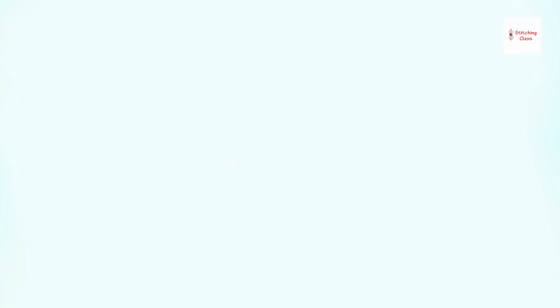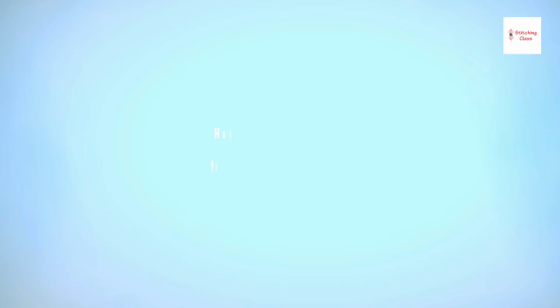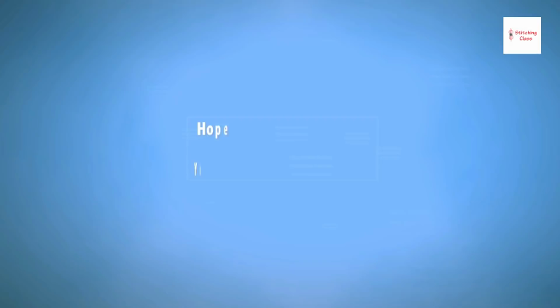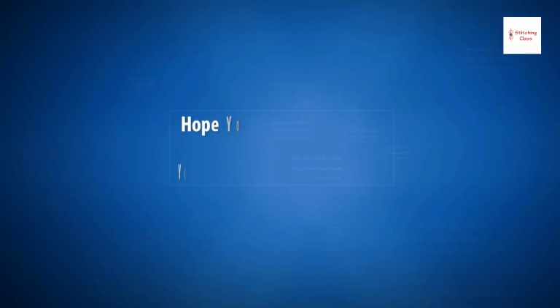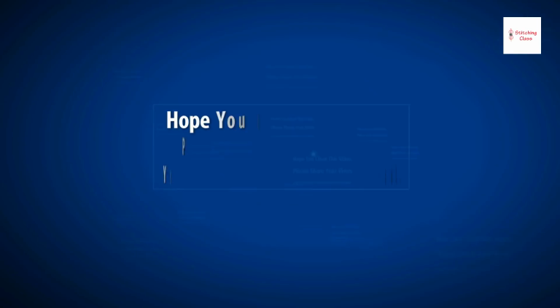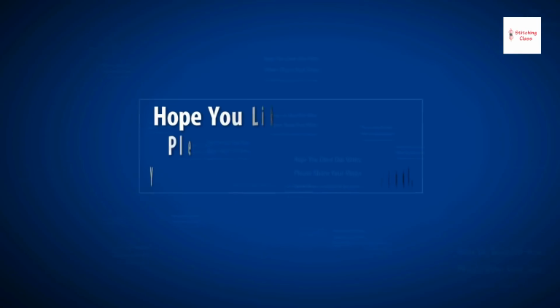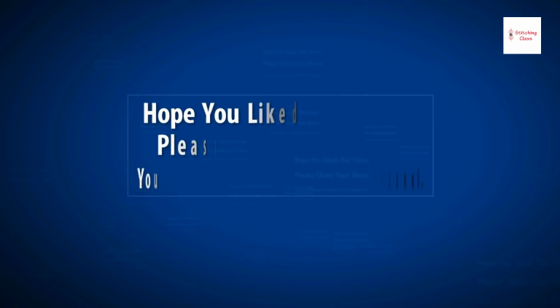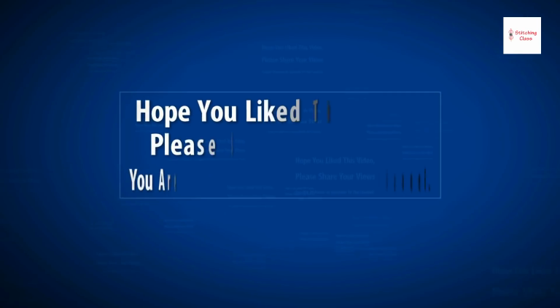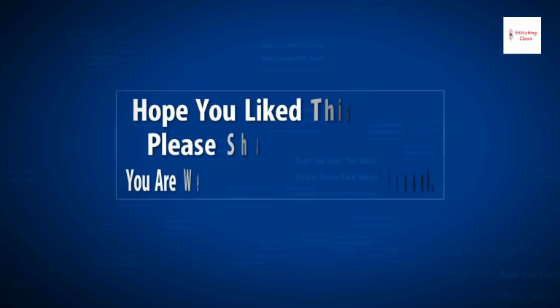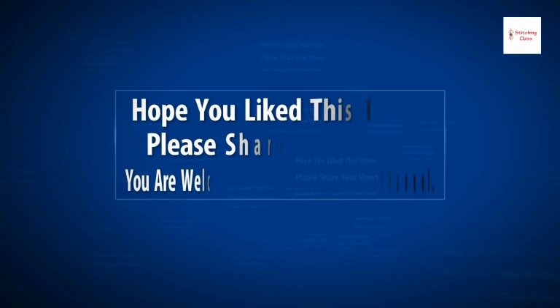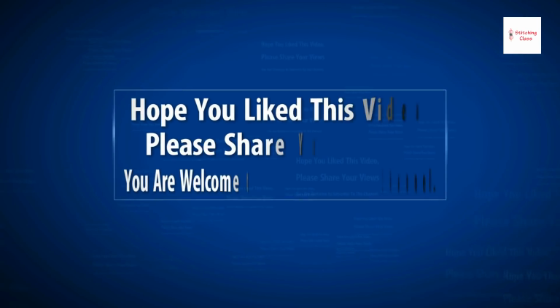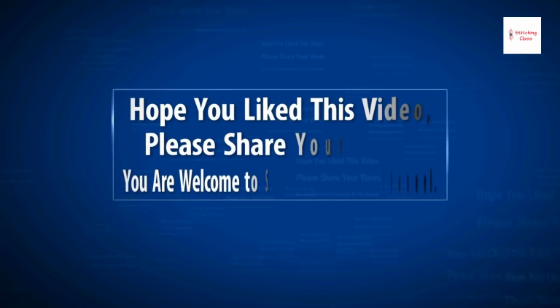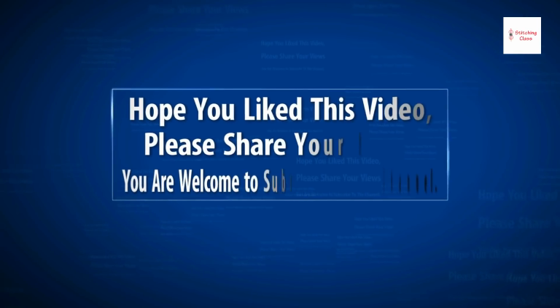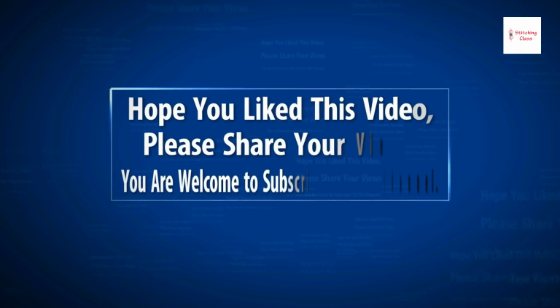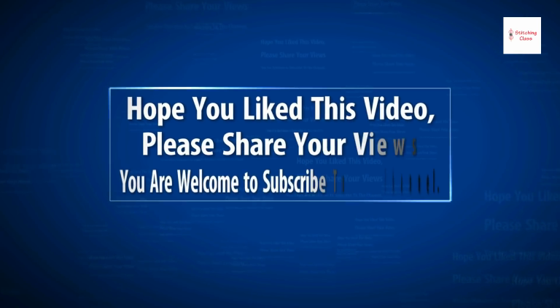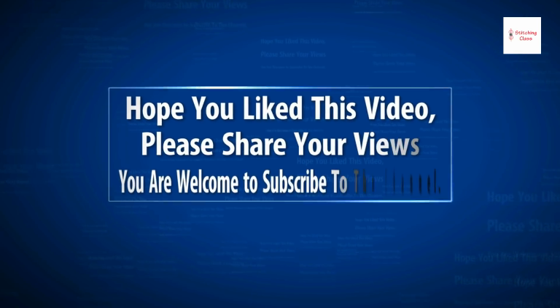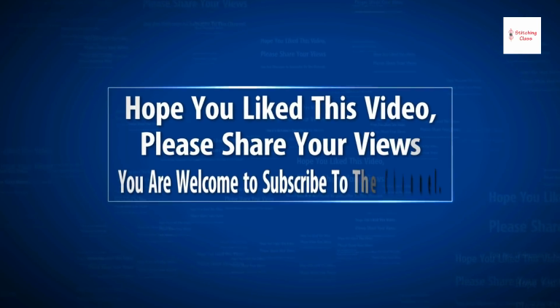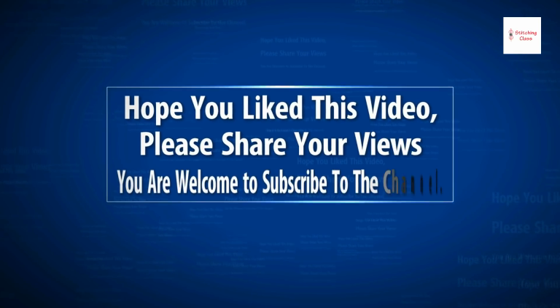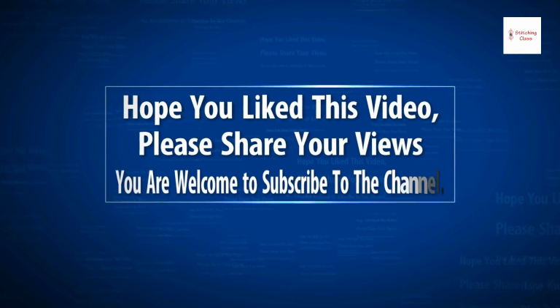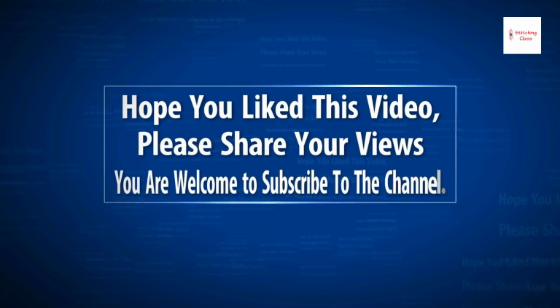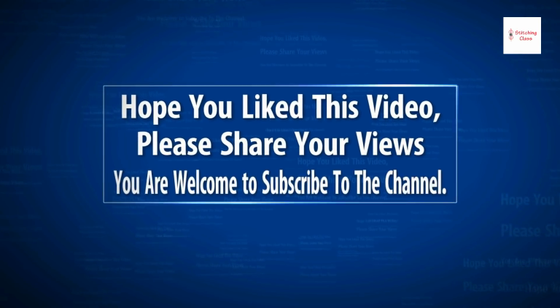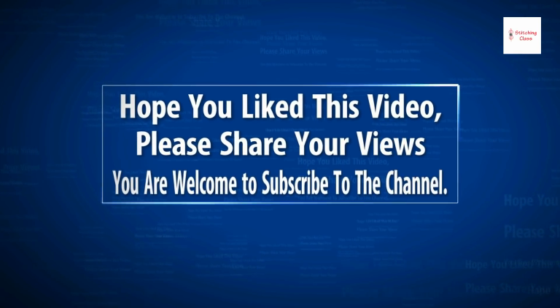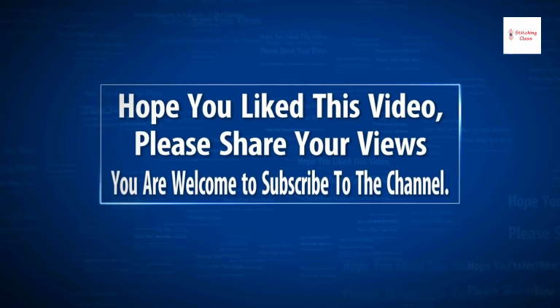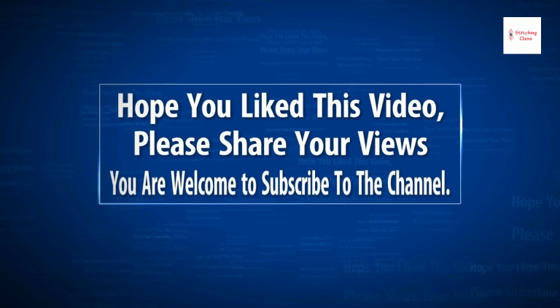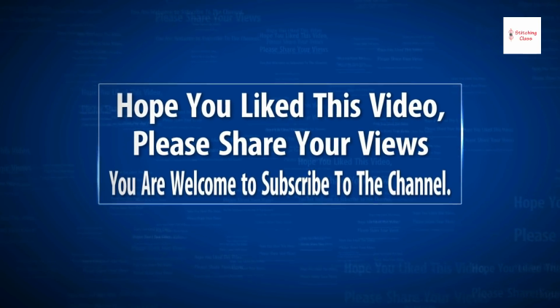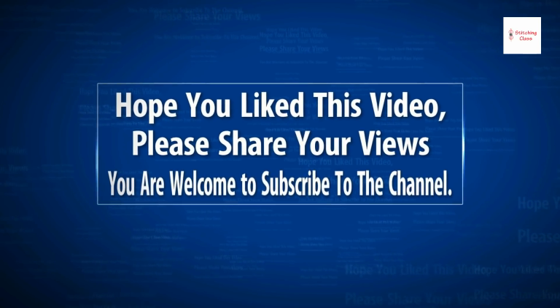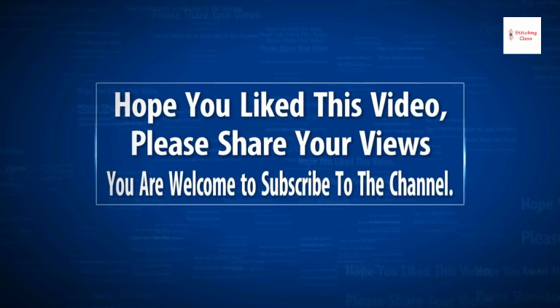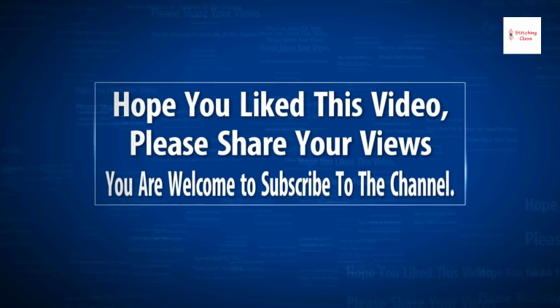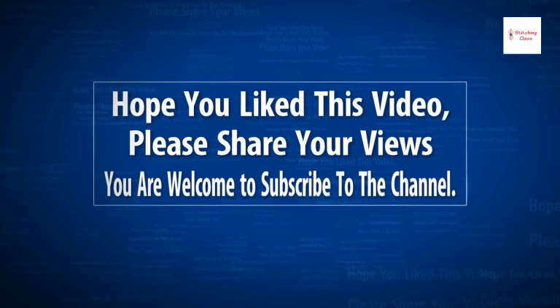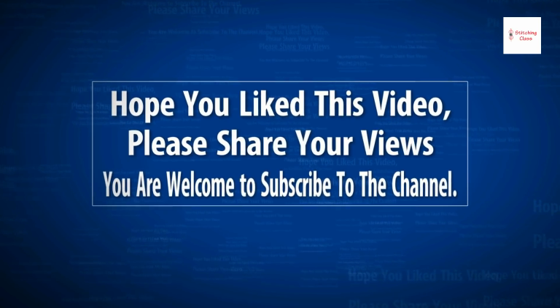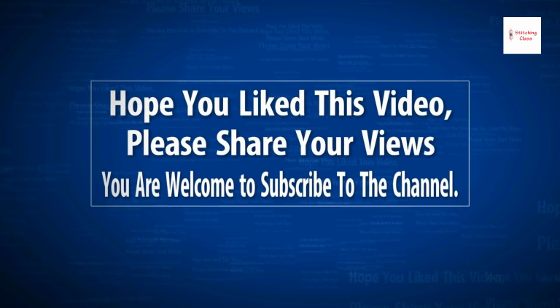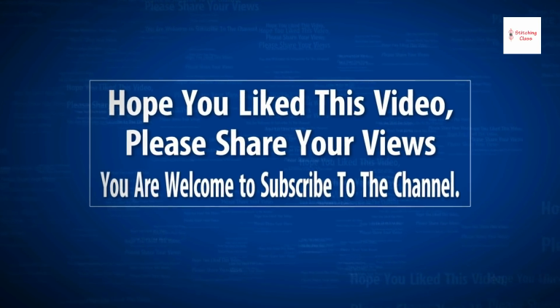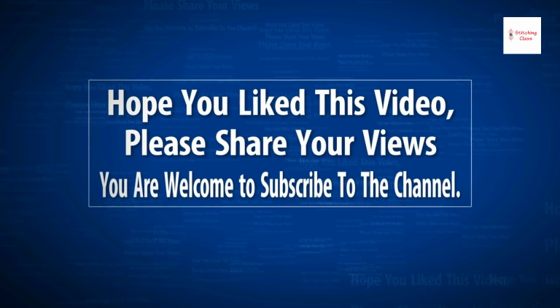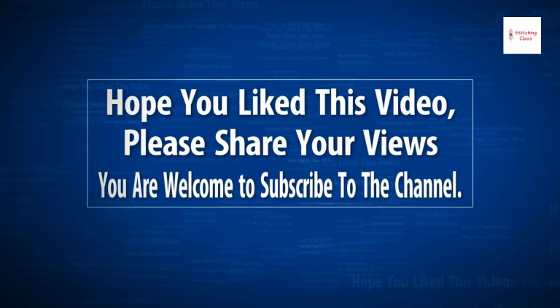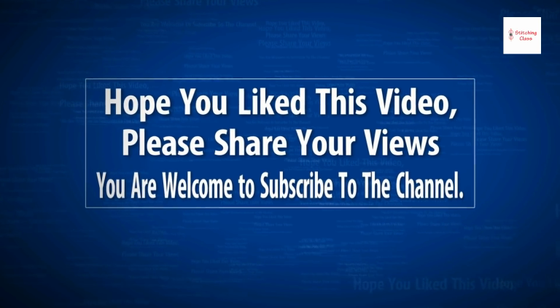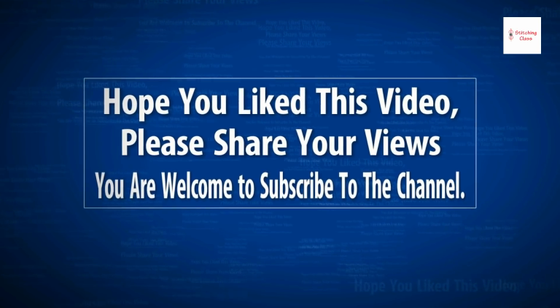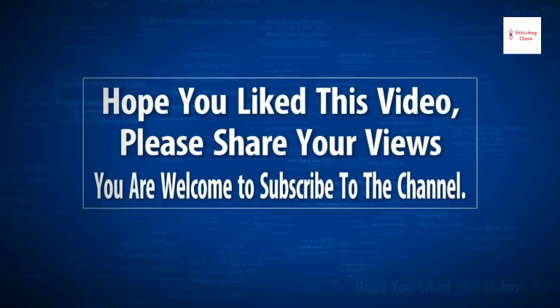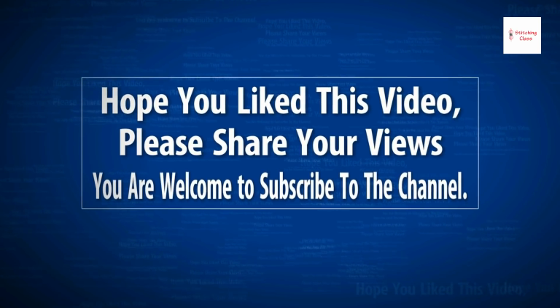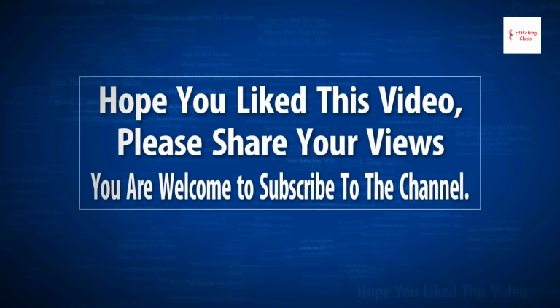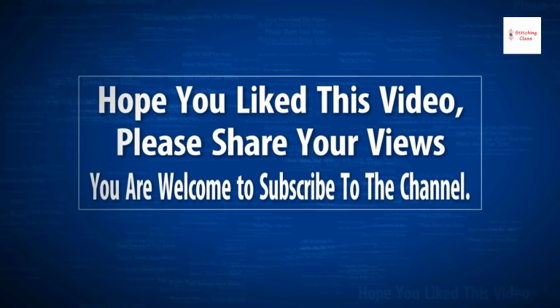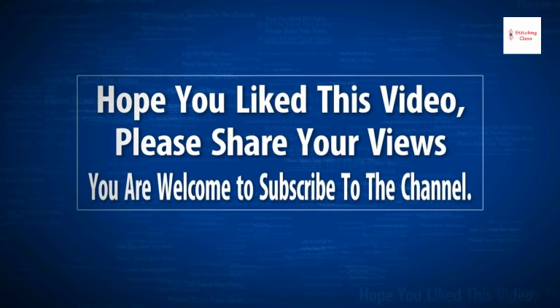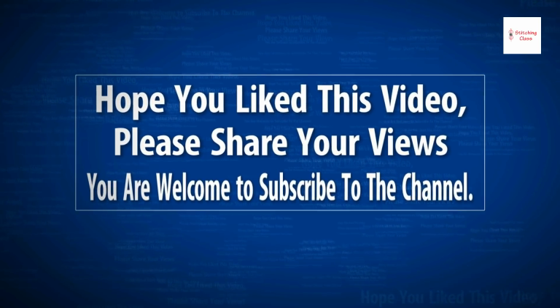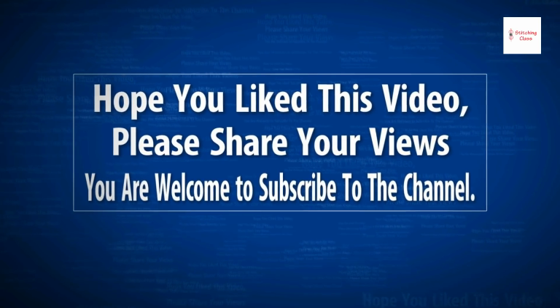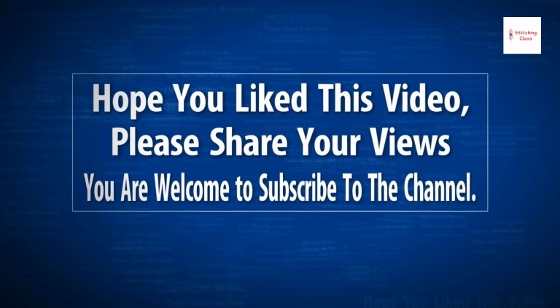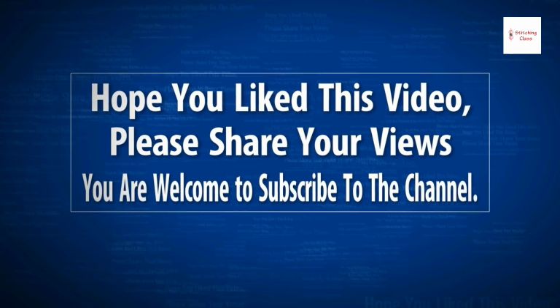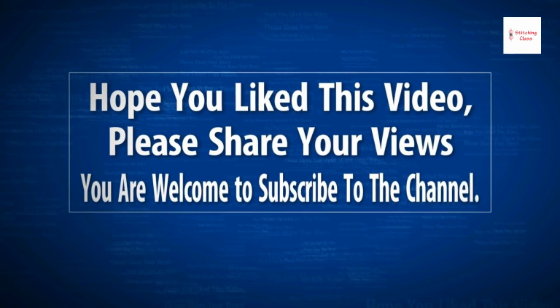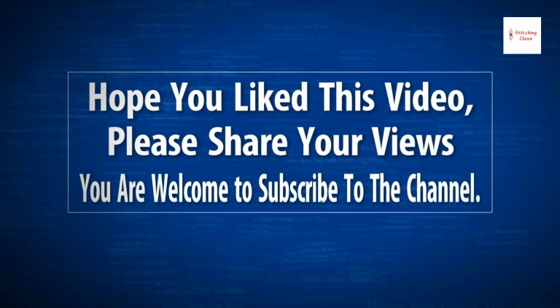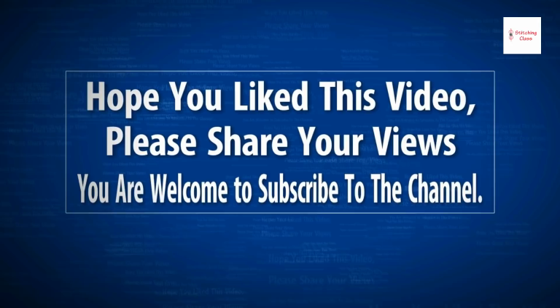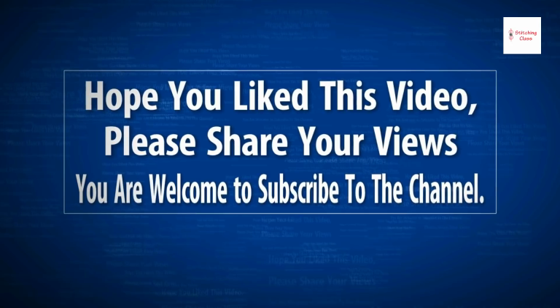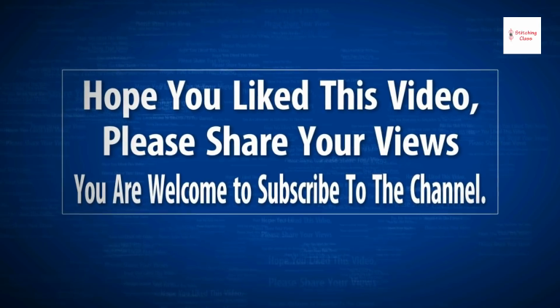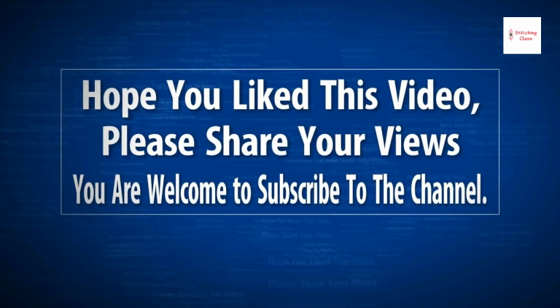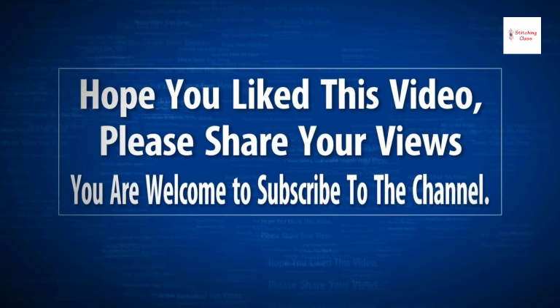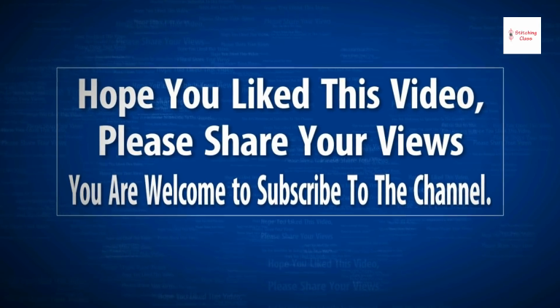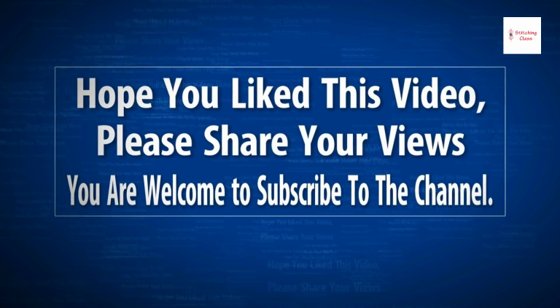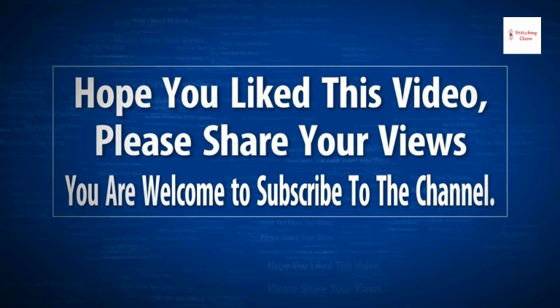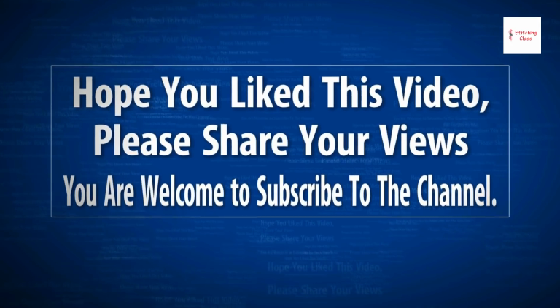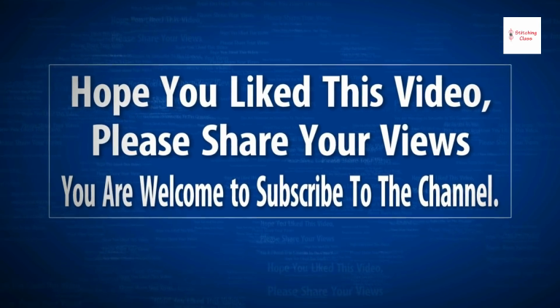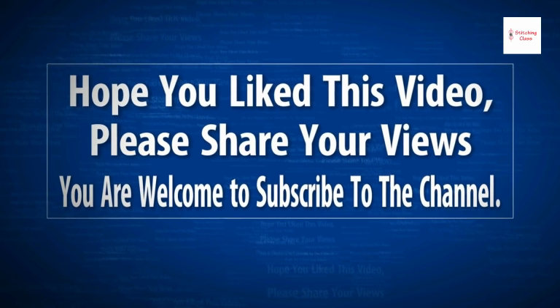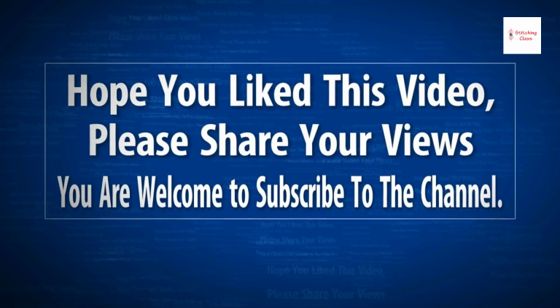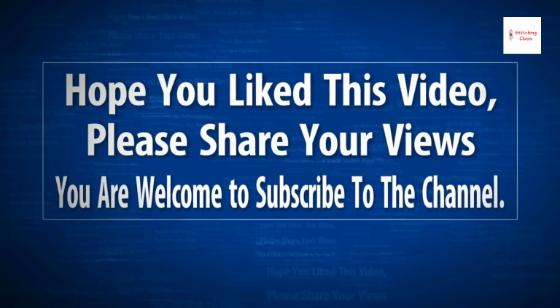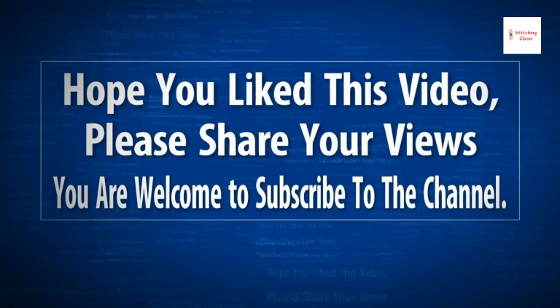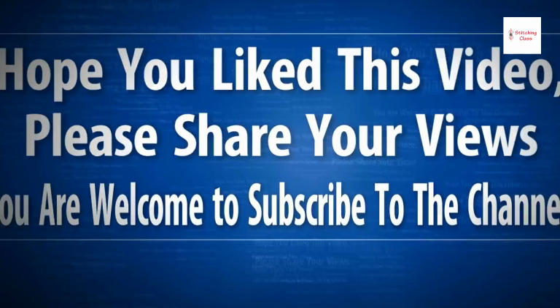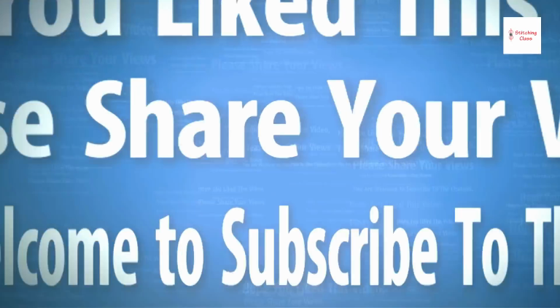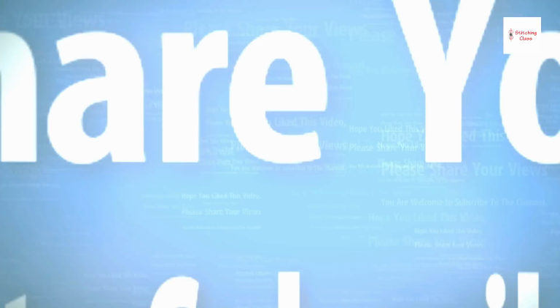Friends, I hope you liked this video. Share this video, like it, and subscribe. Thank you.